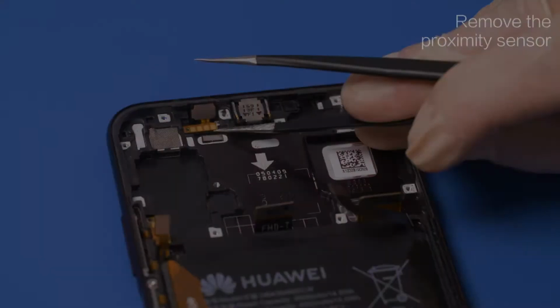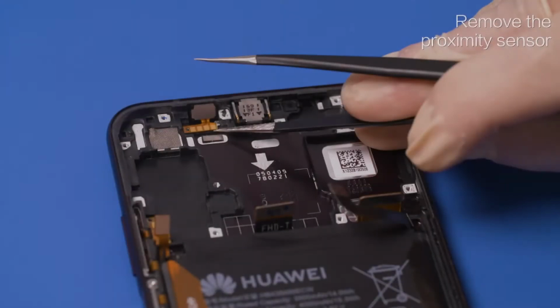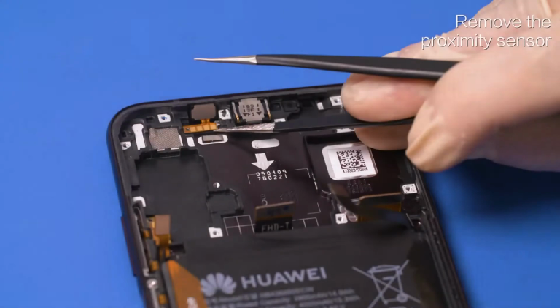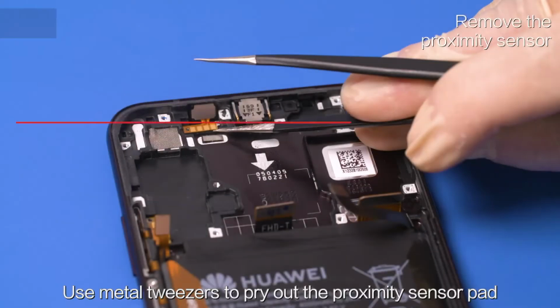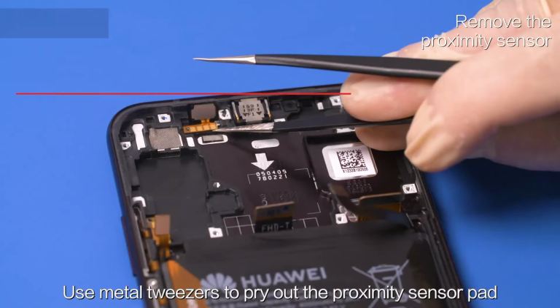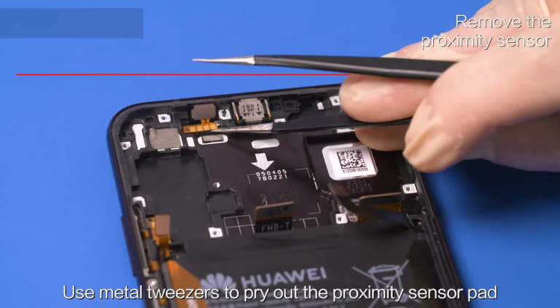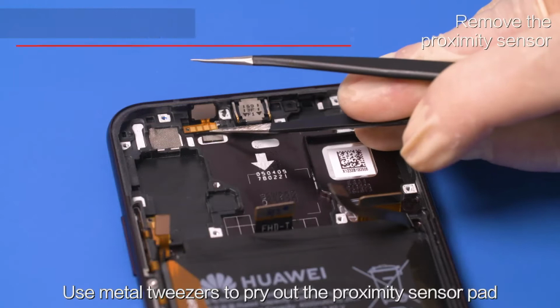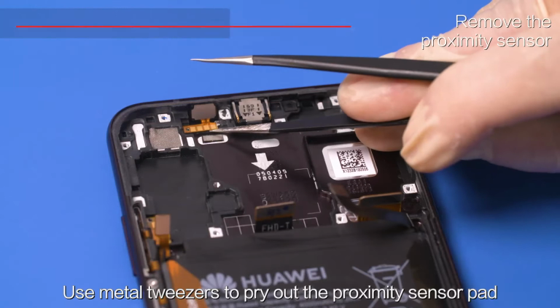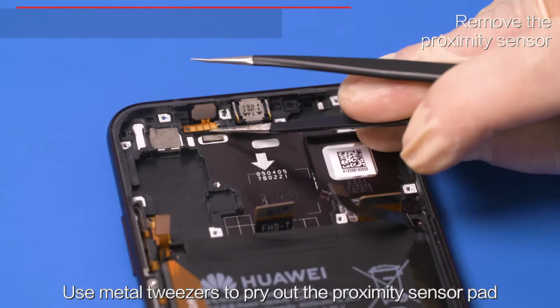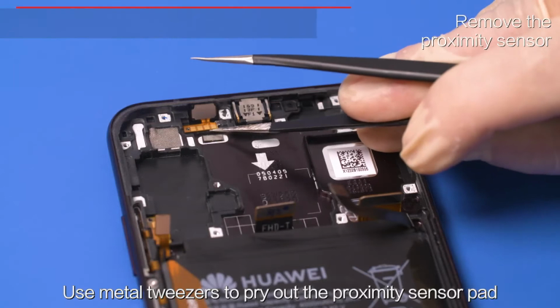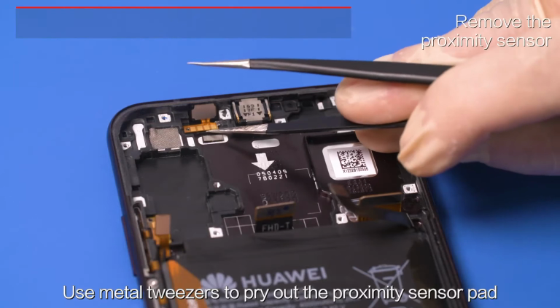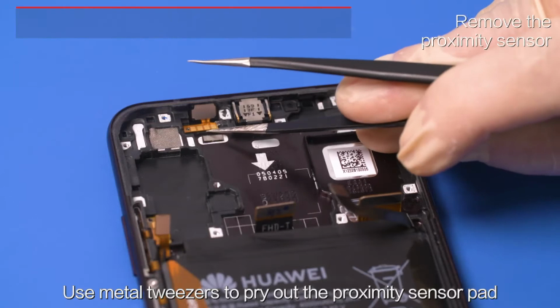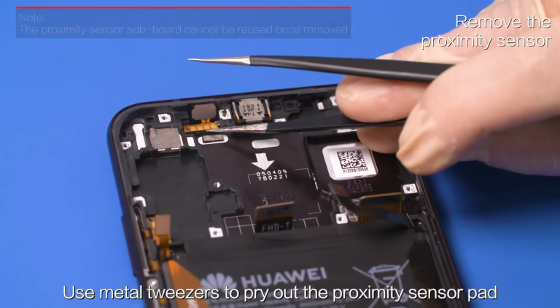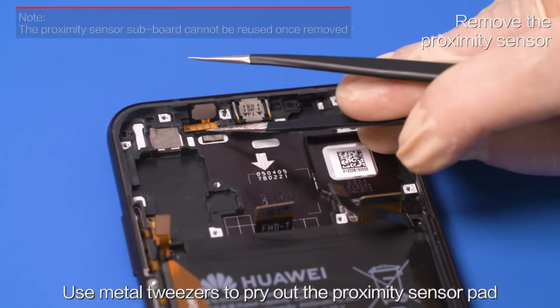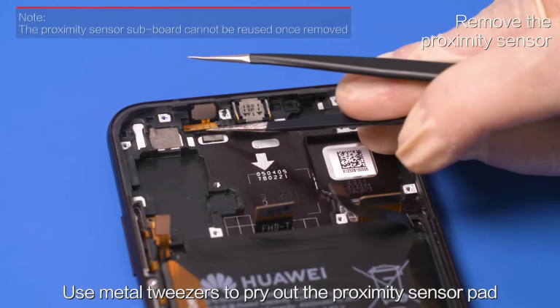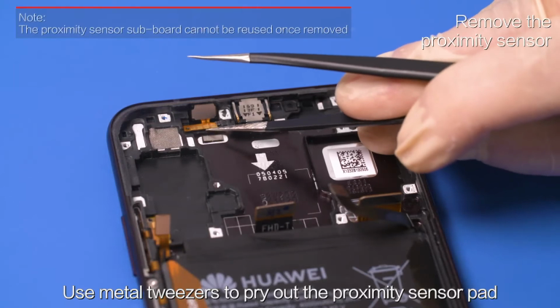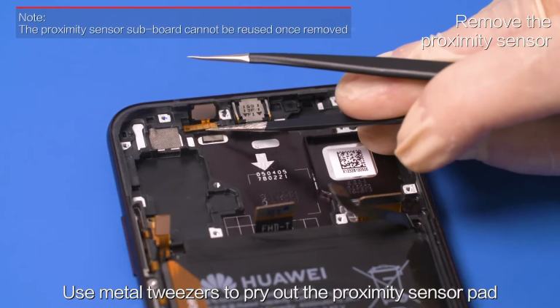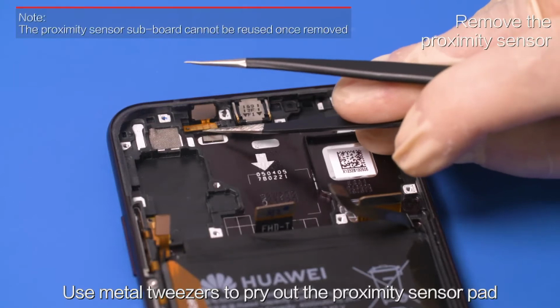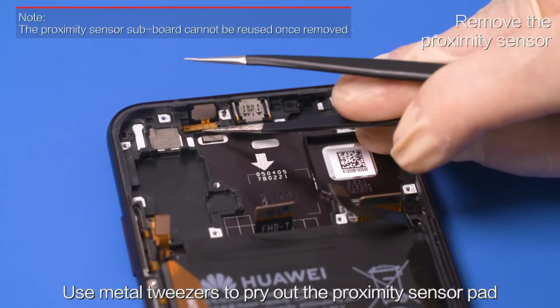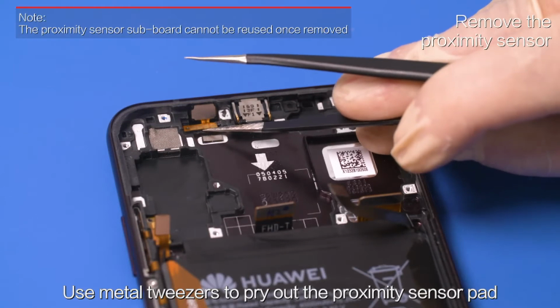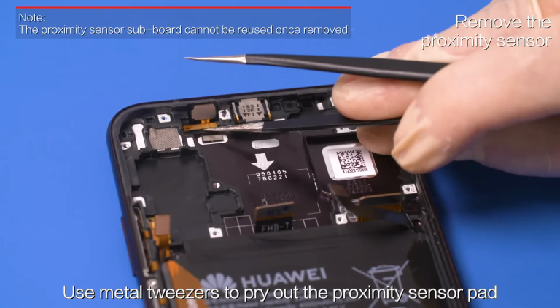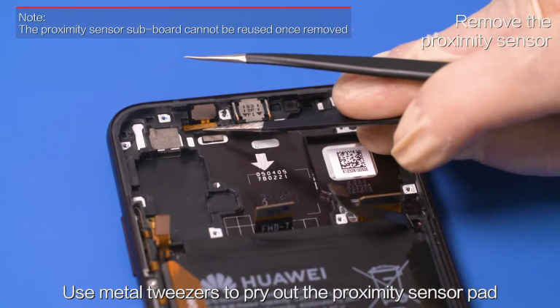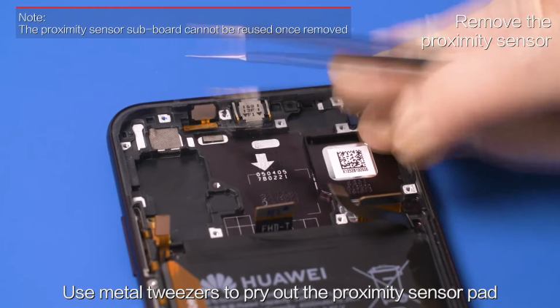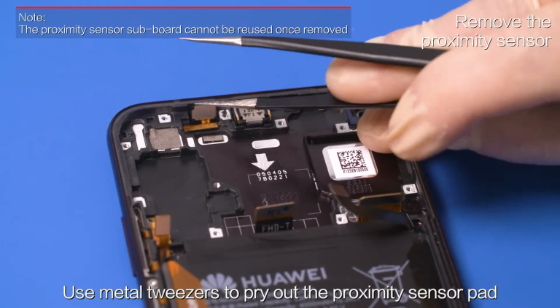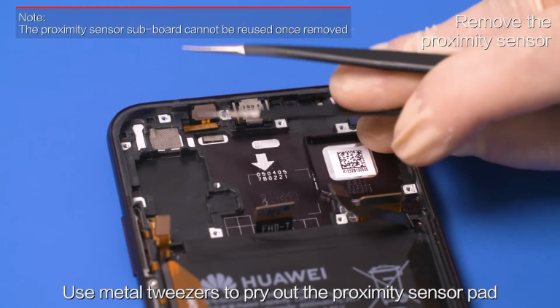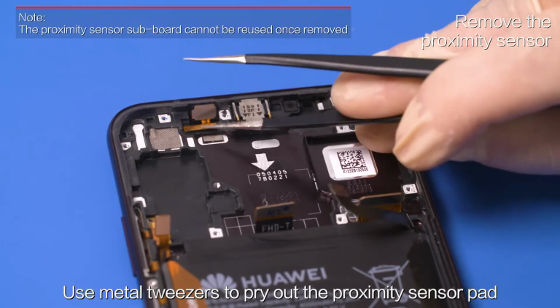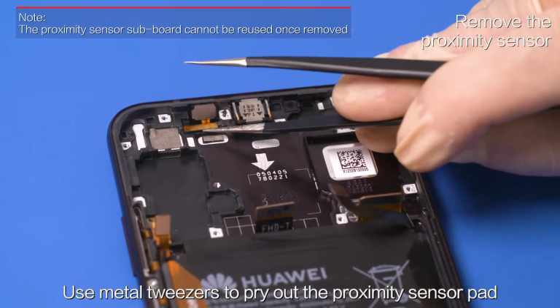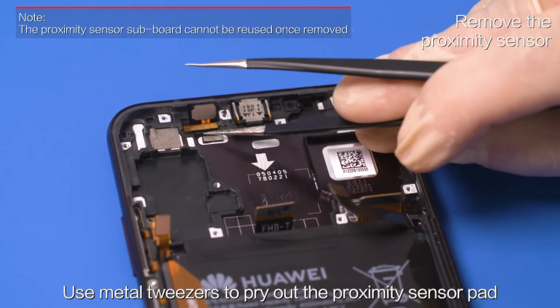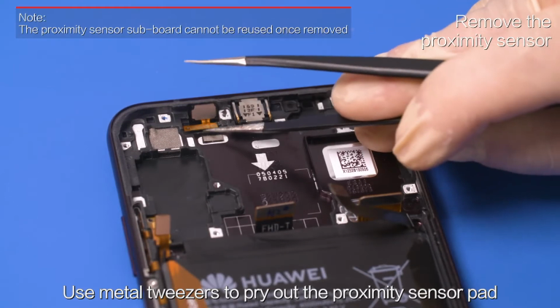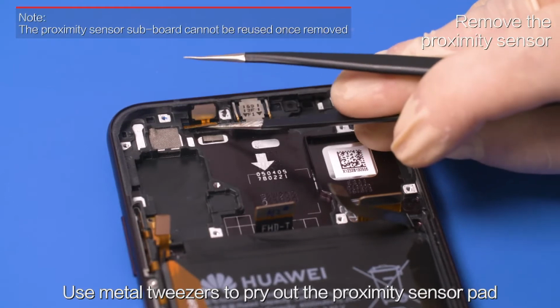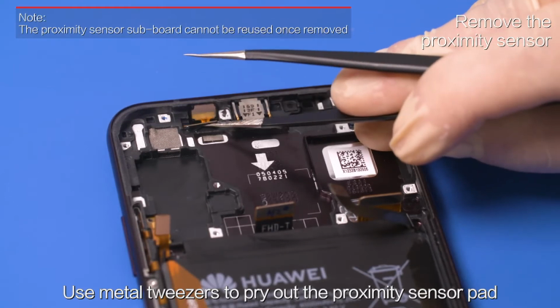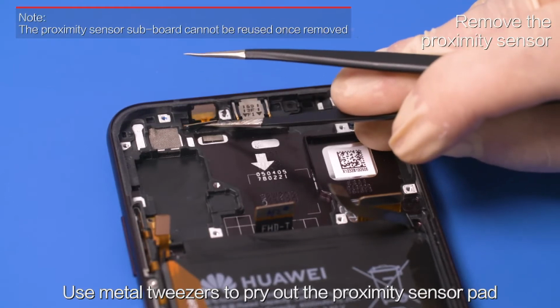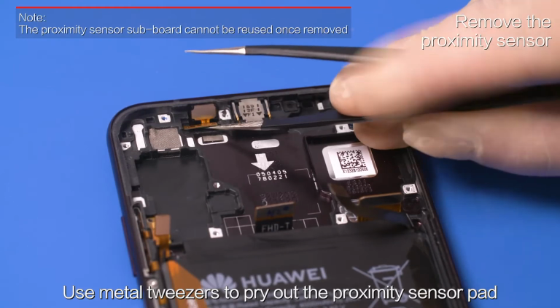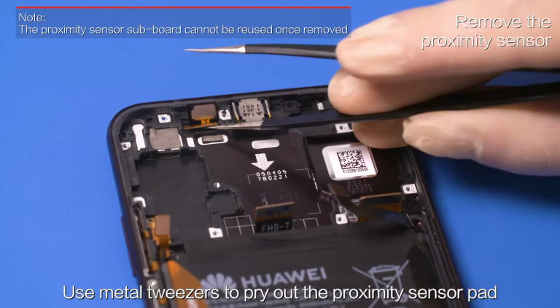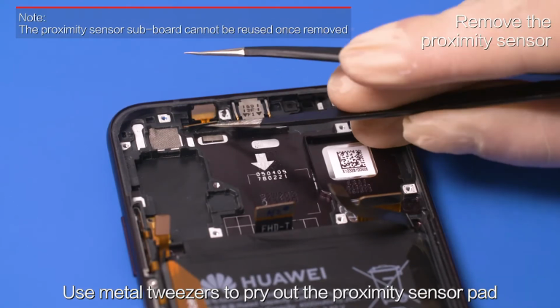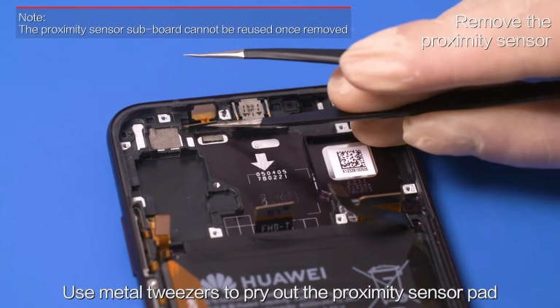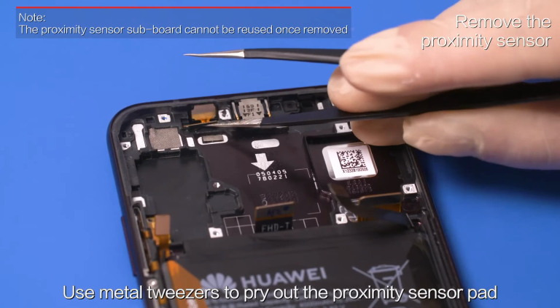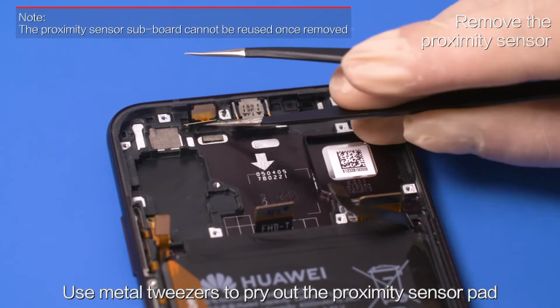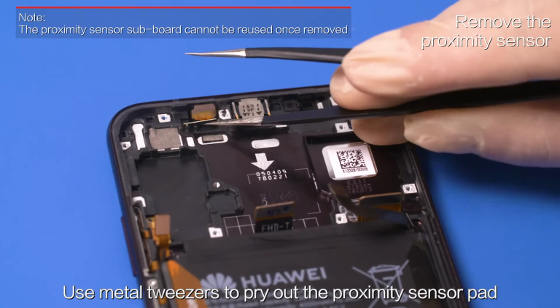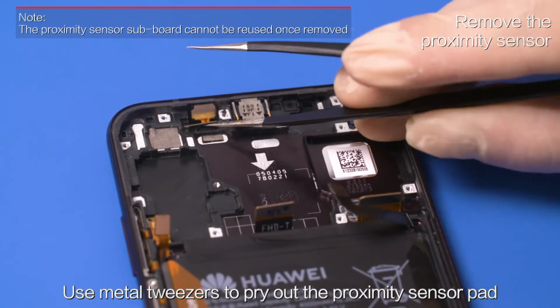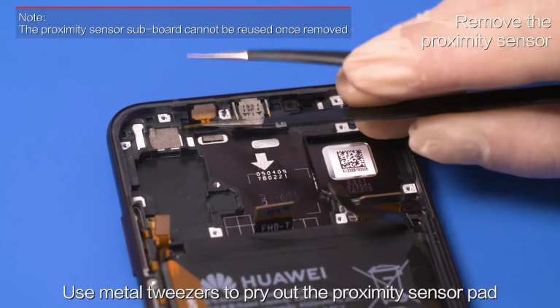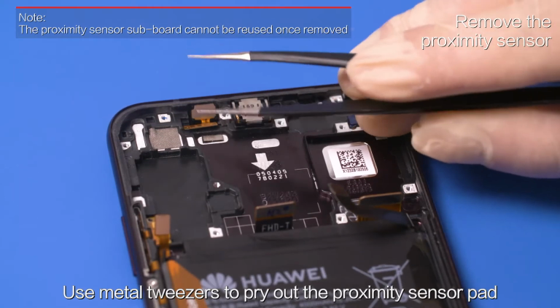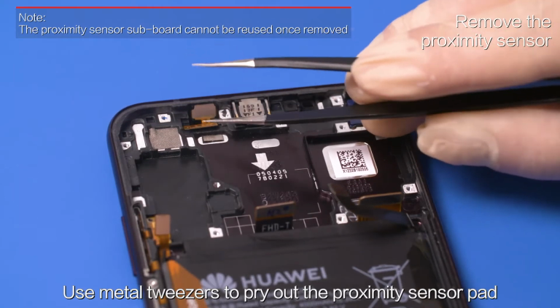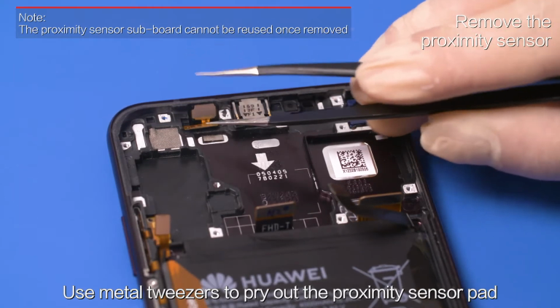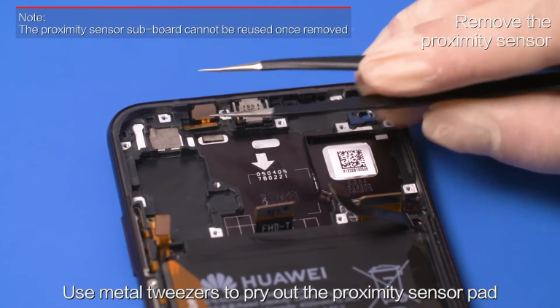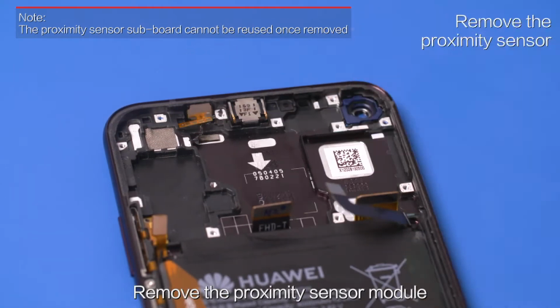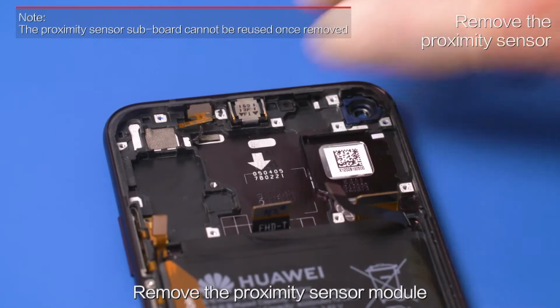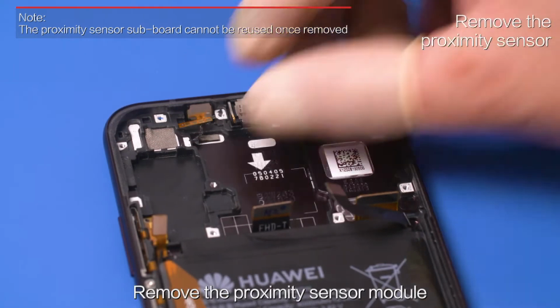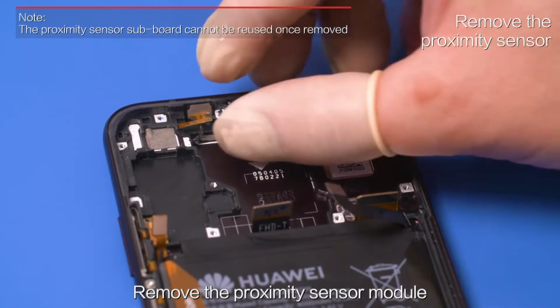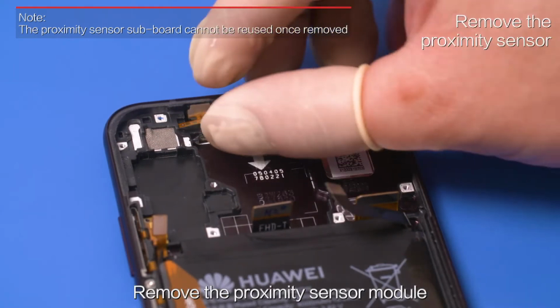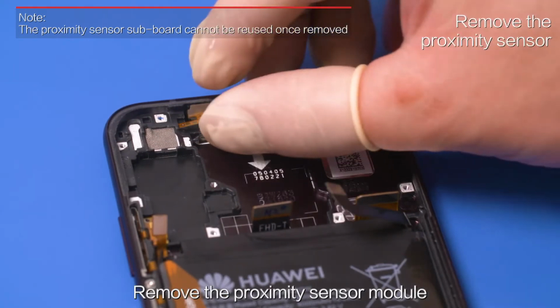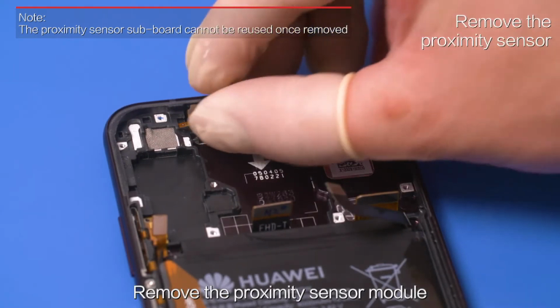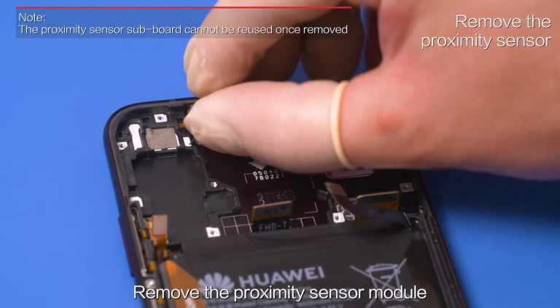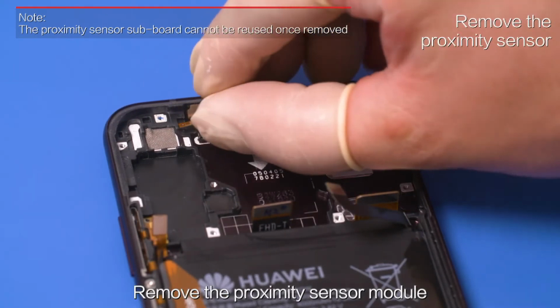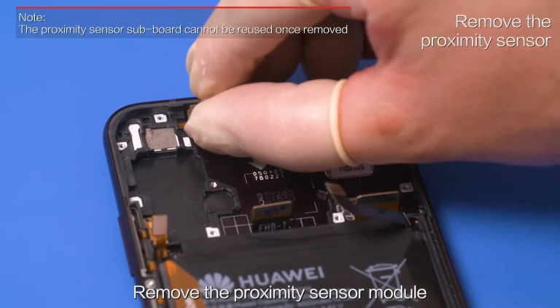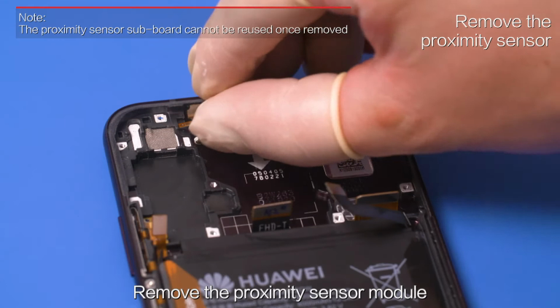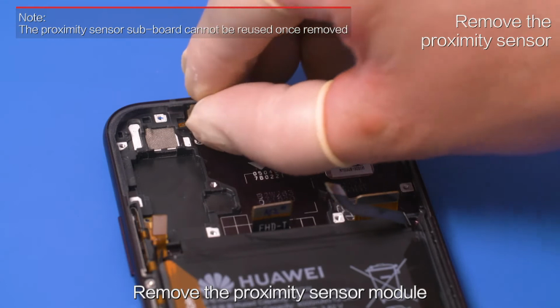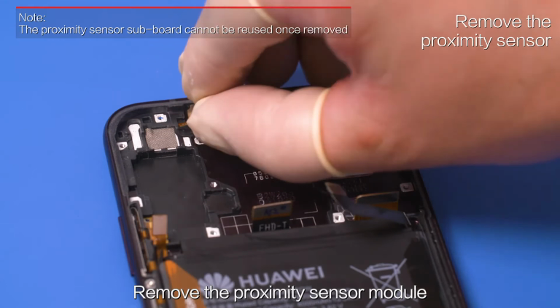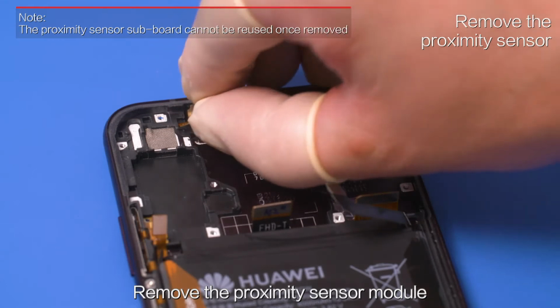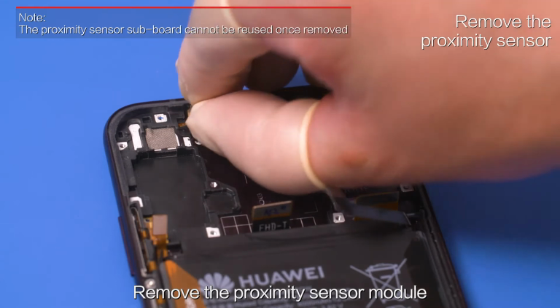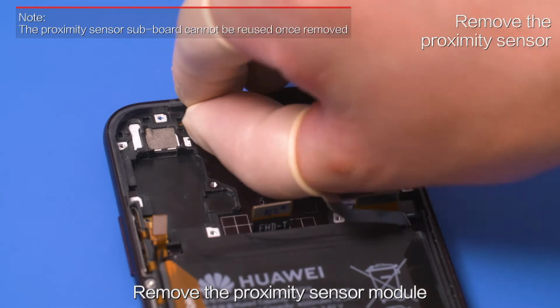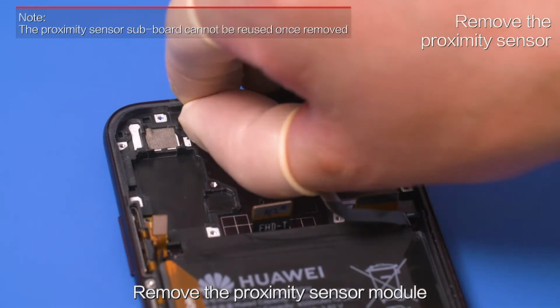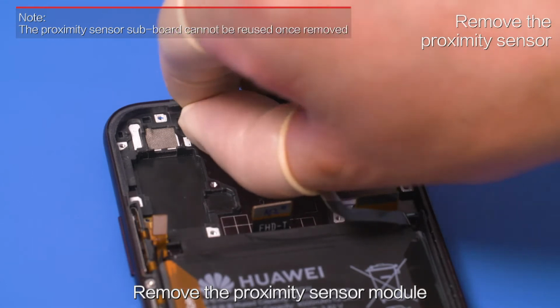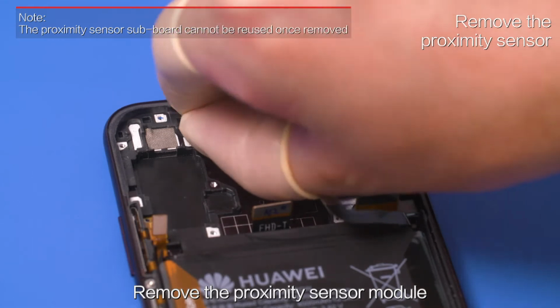Use metal tweezers to pry out the proximity sensor pad. Remove the proximity sensor module.